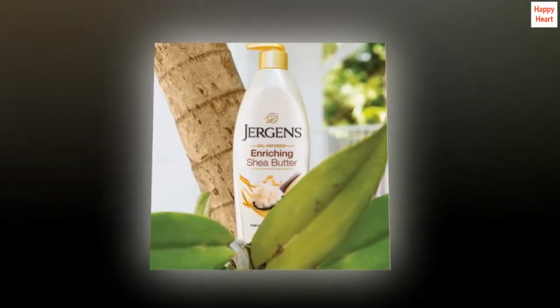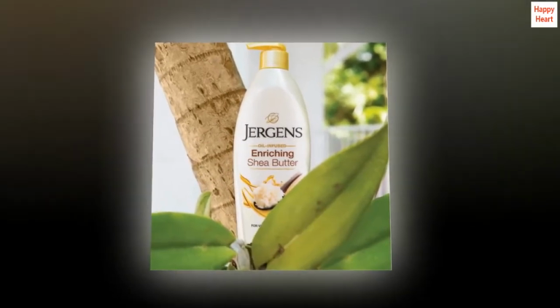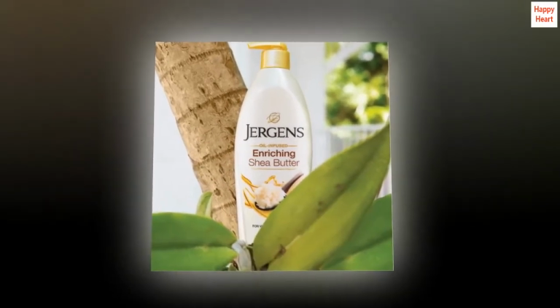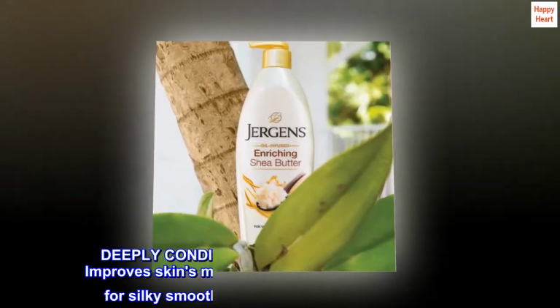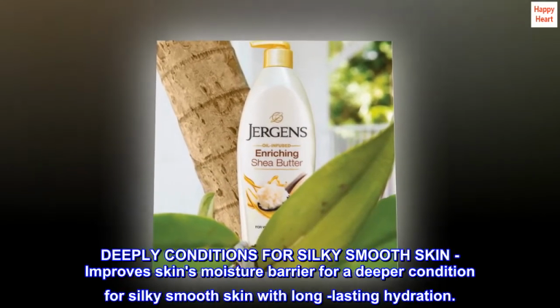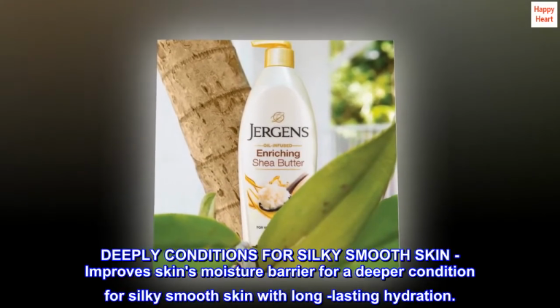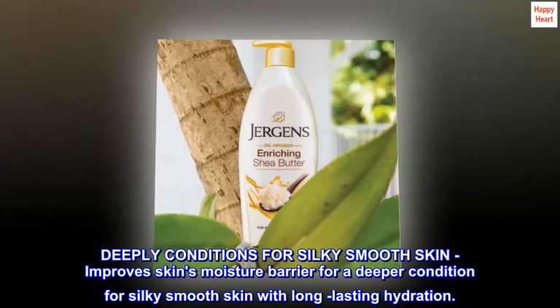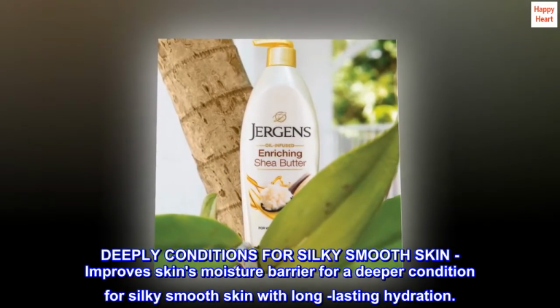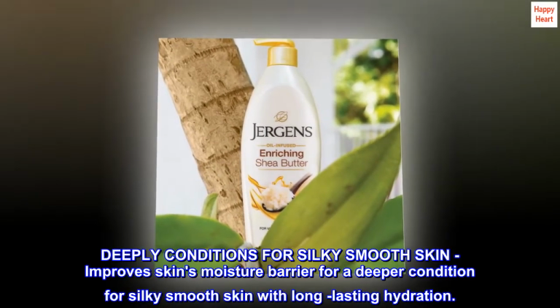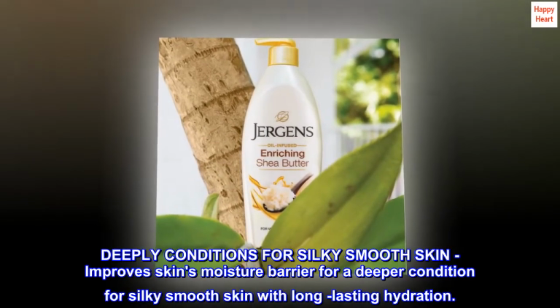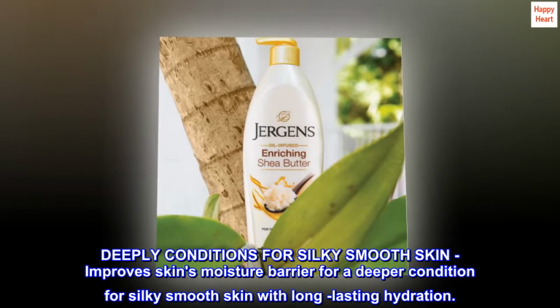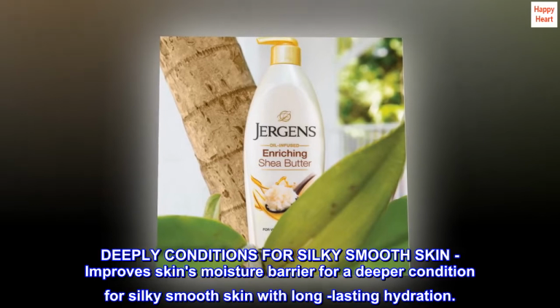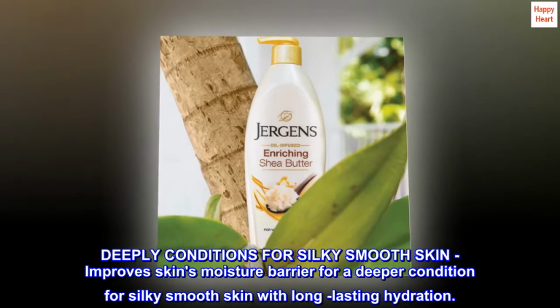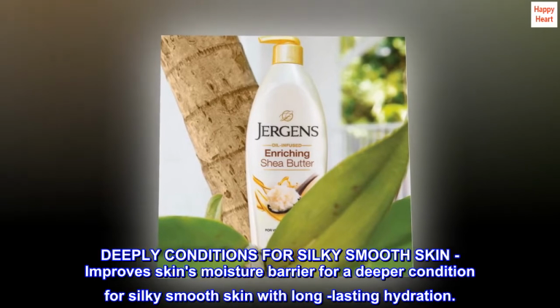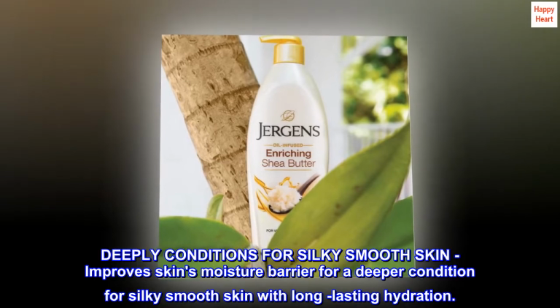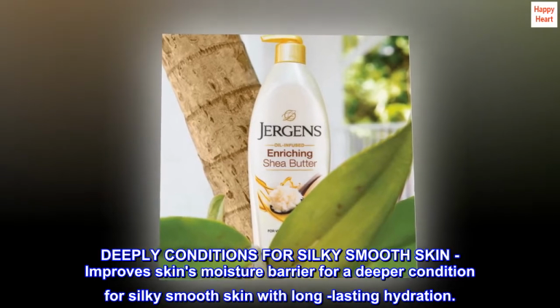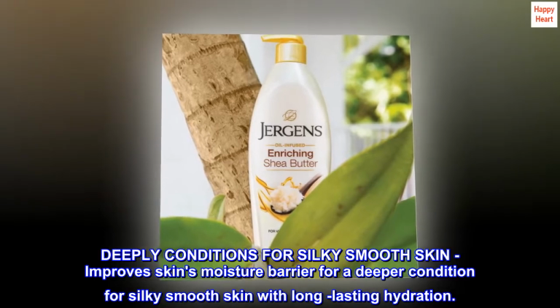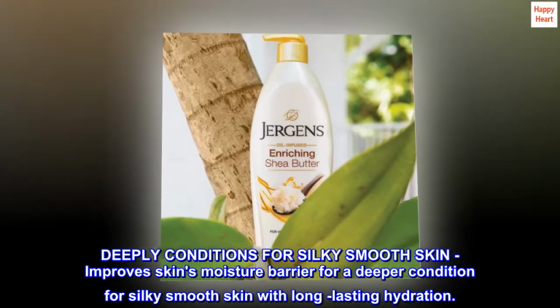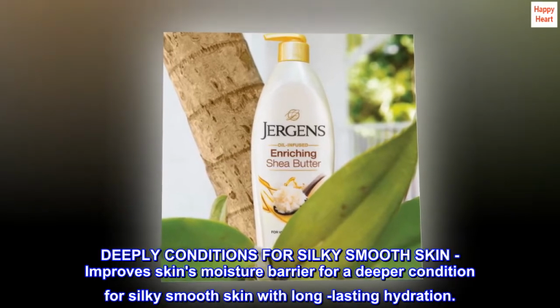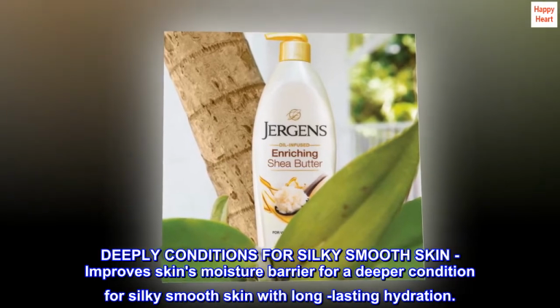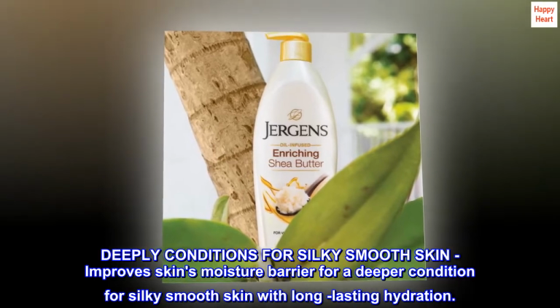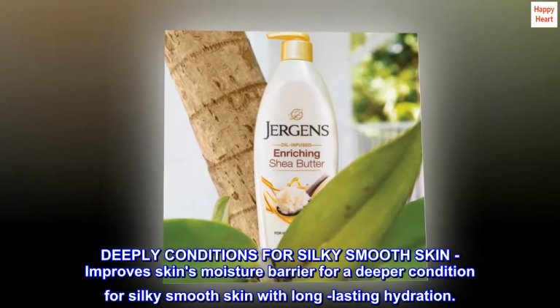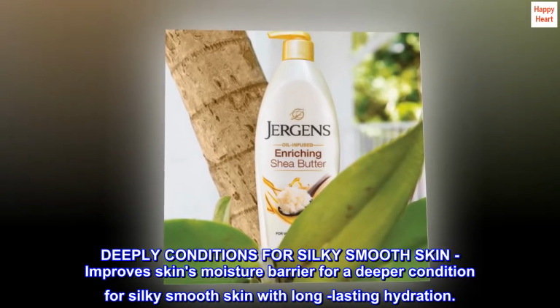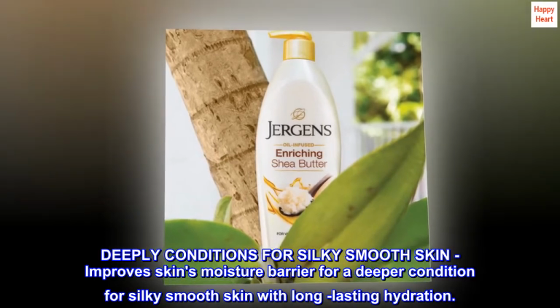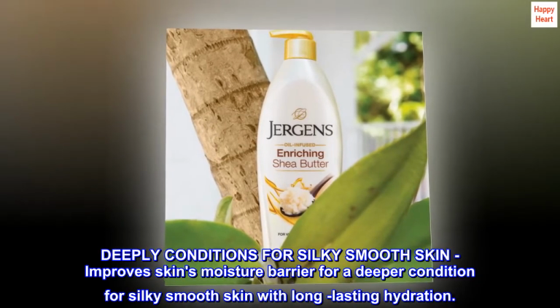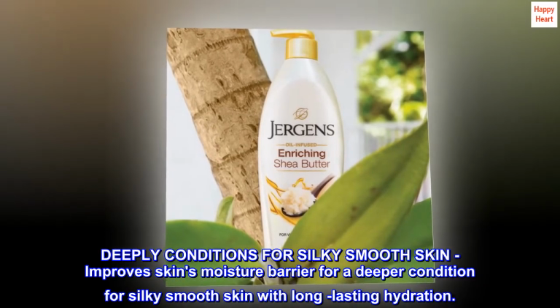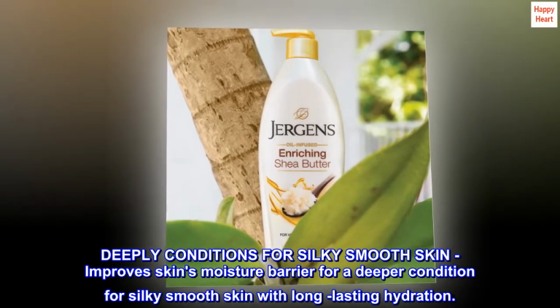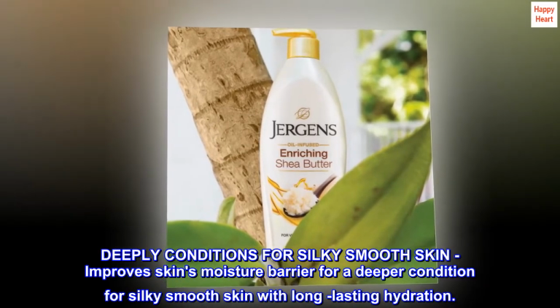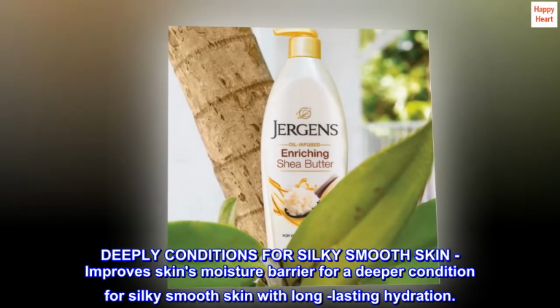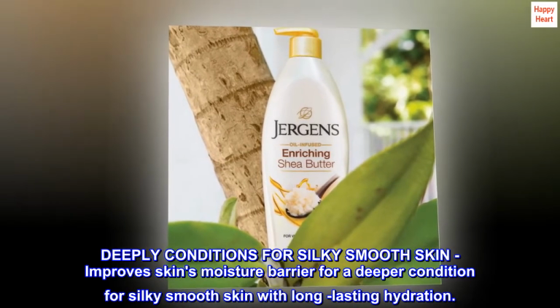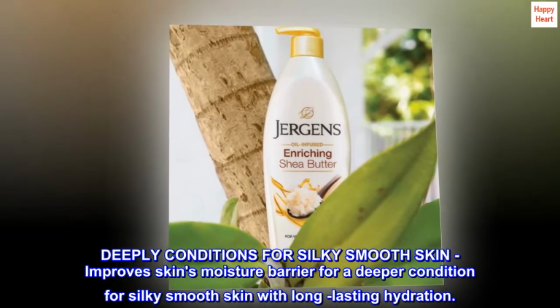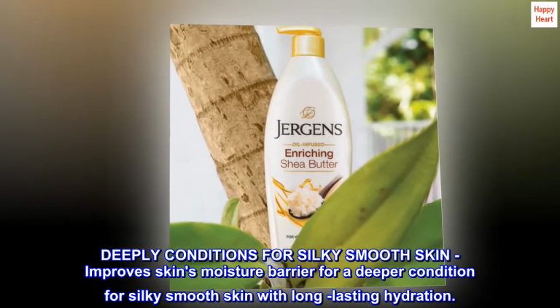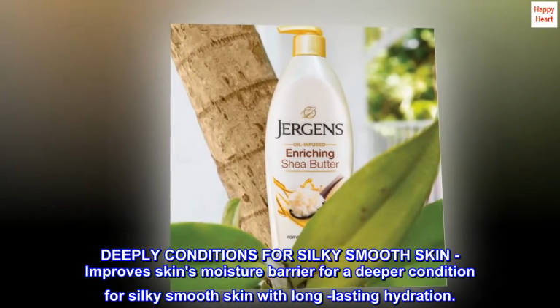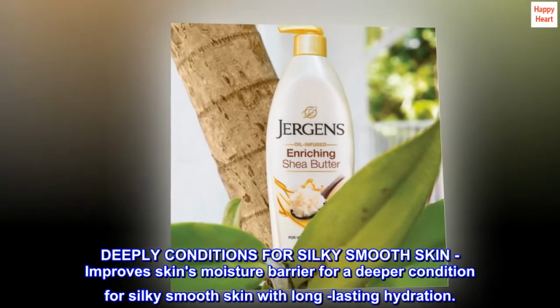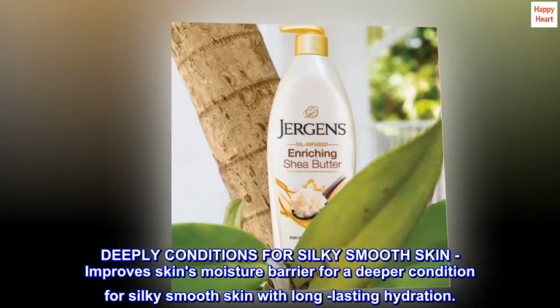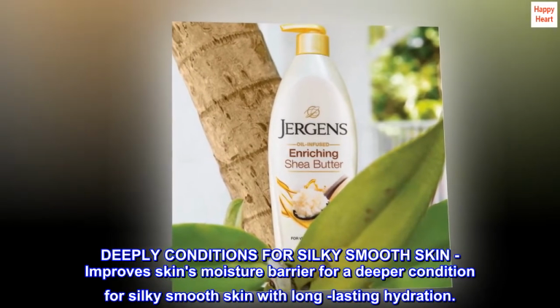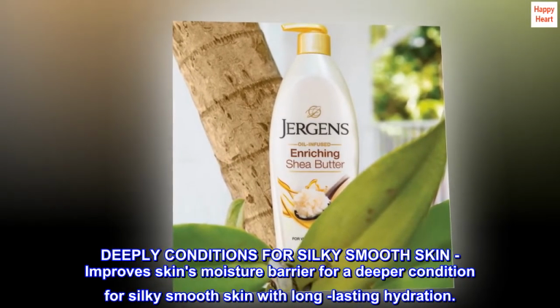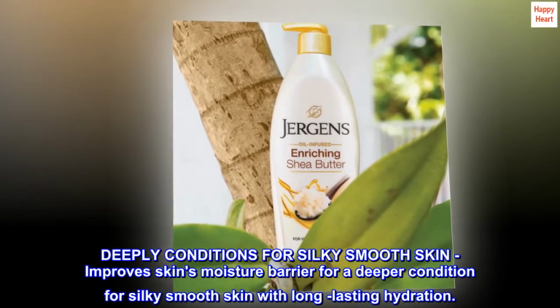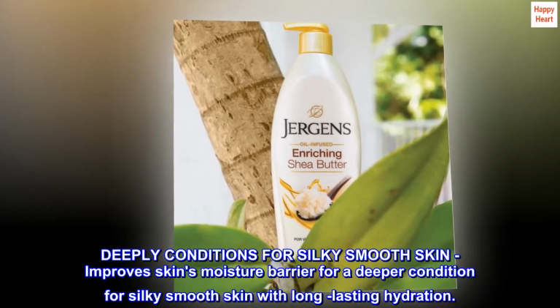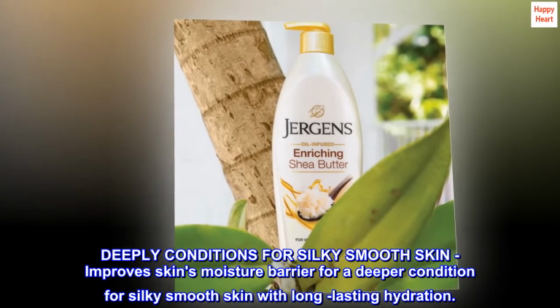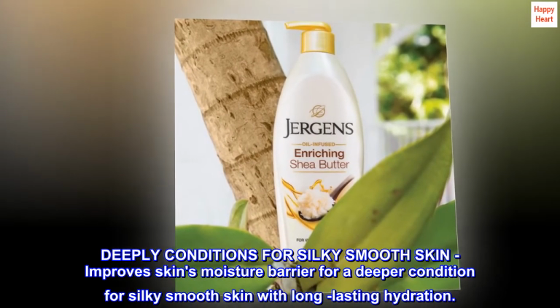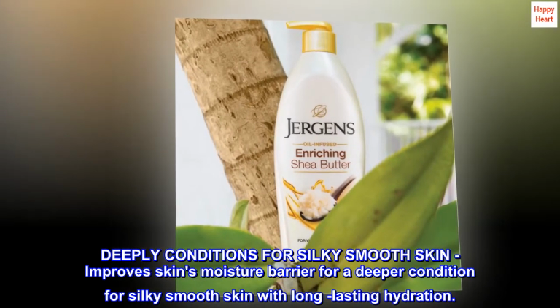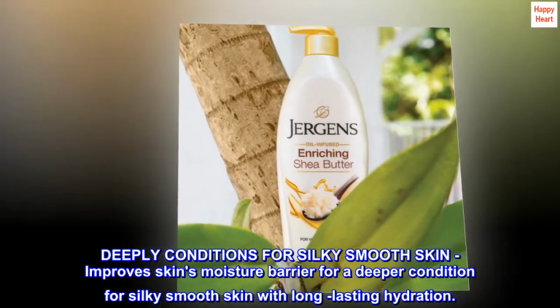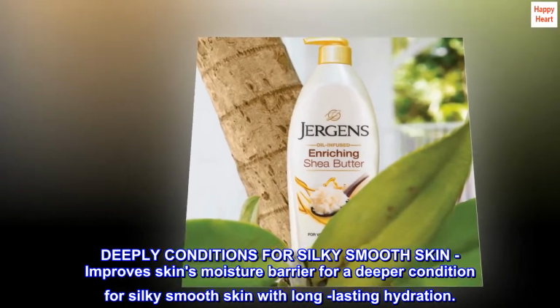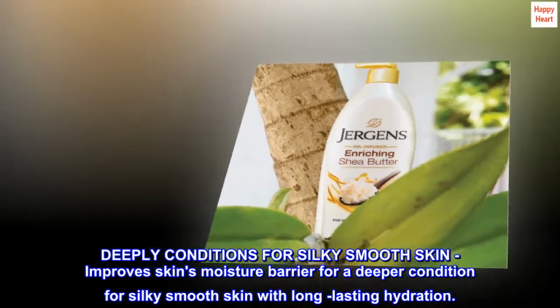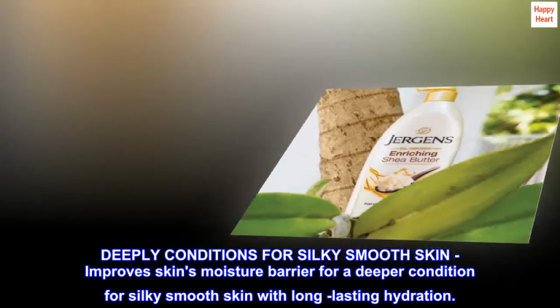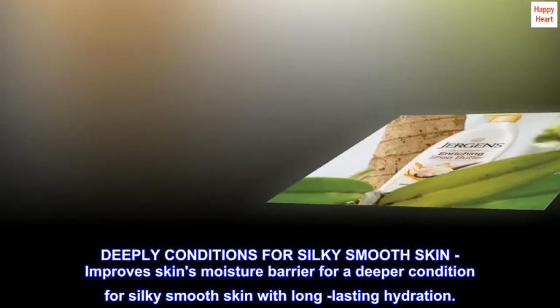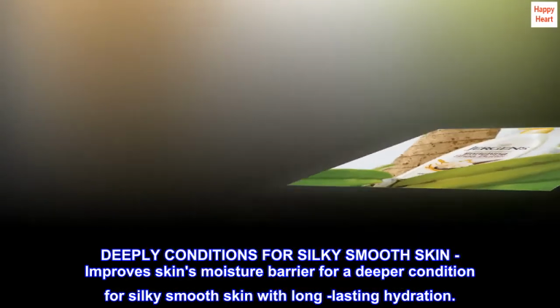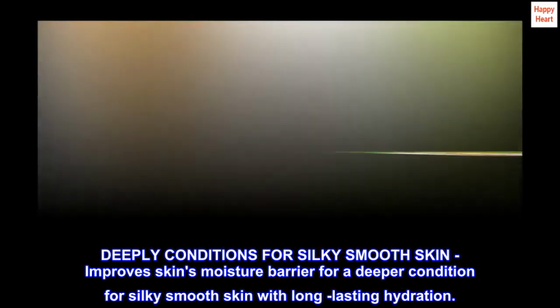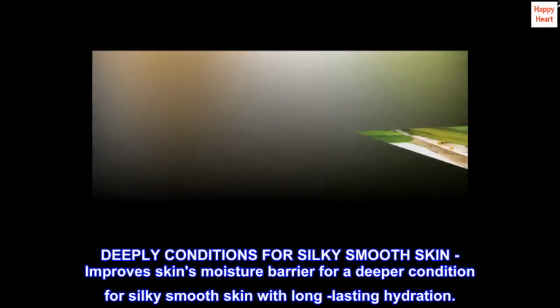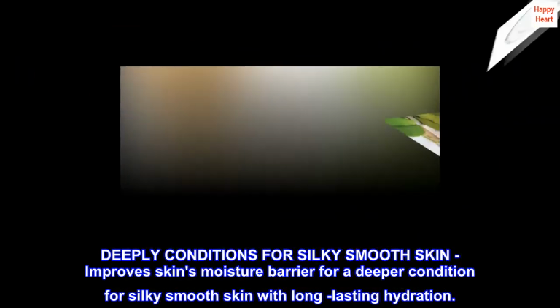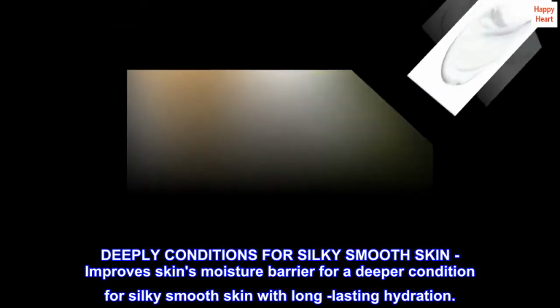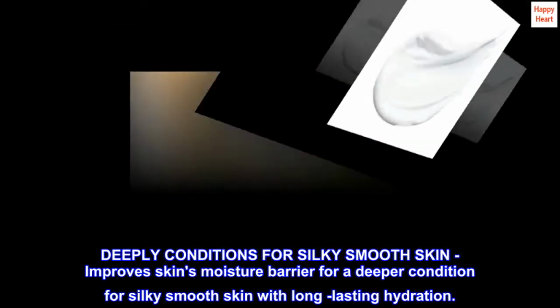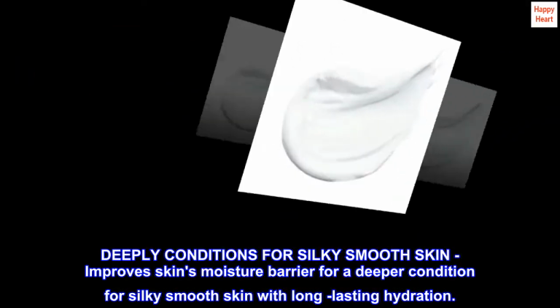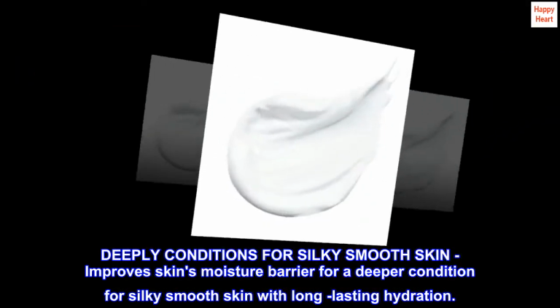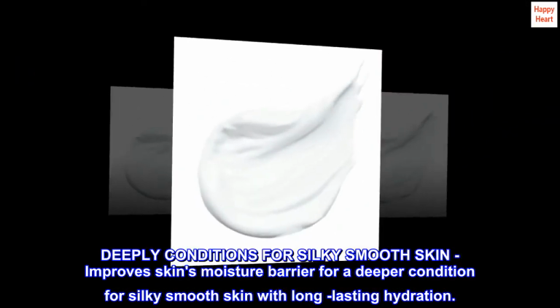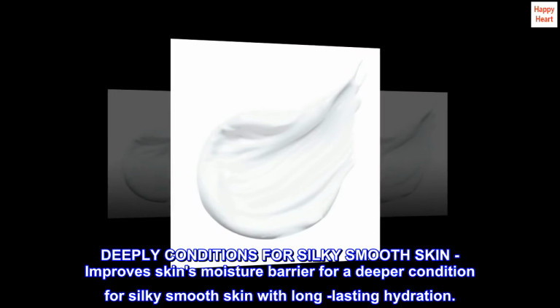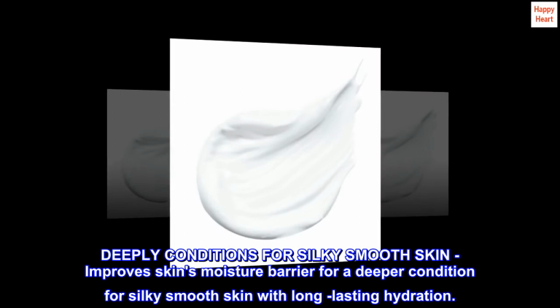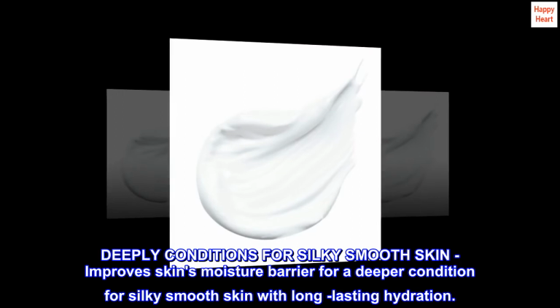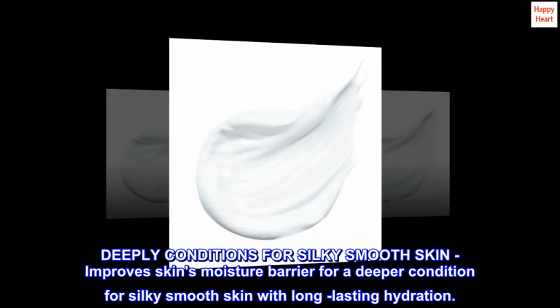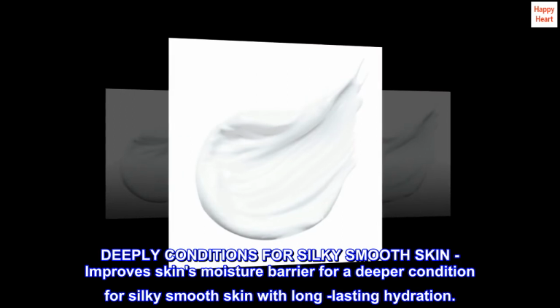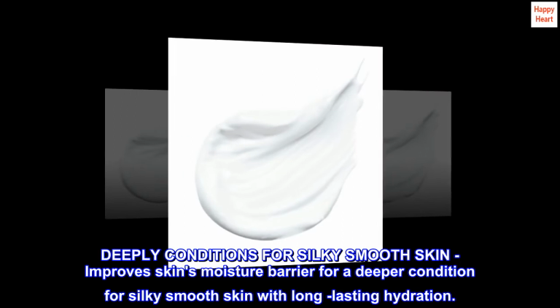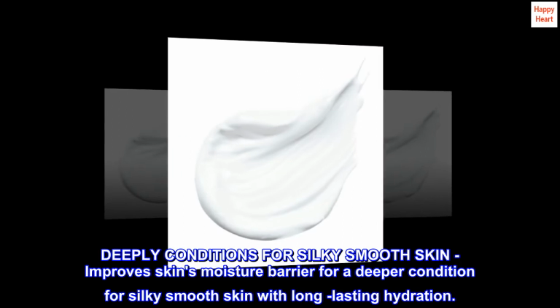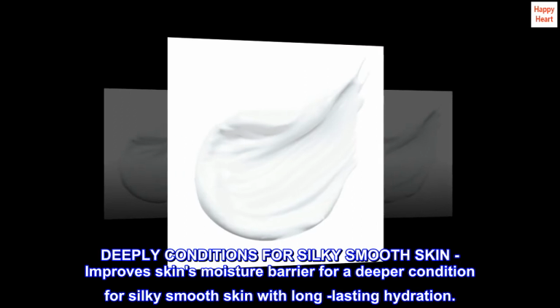Deeply conditions for silky smooth skin. Improves skin's moisture barrier for a deeper condition for silky smooth skin with long-lasting hydration.